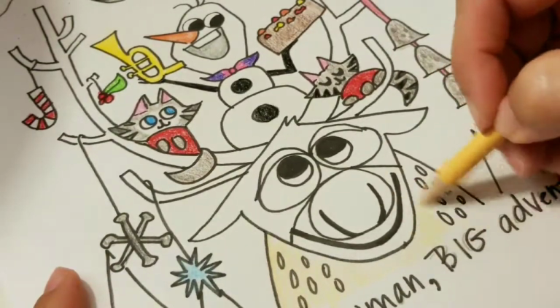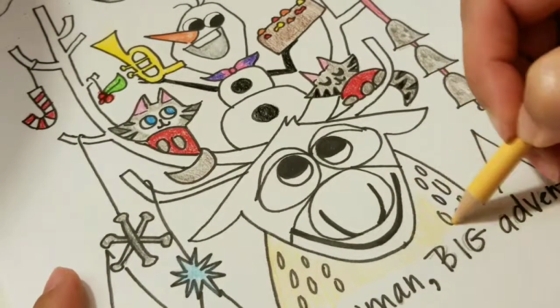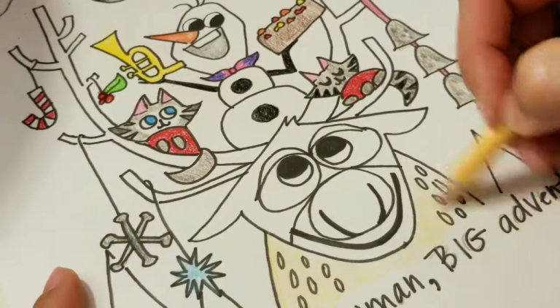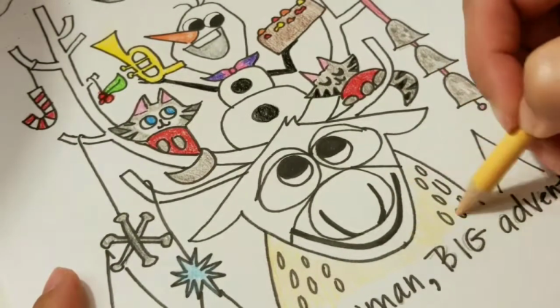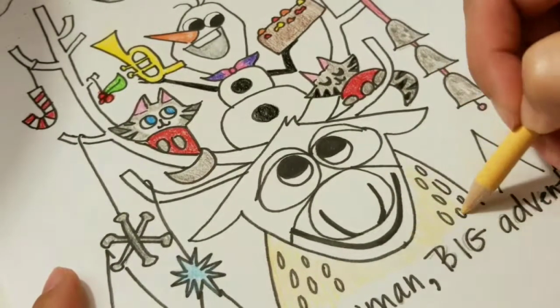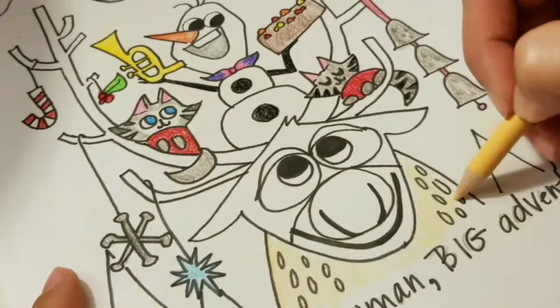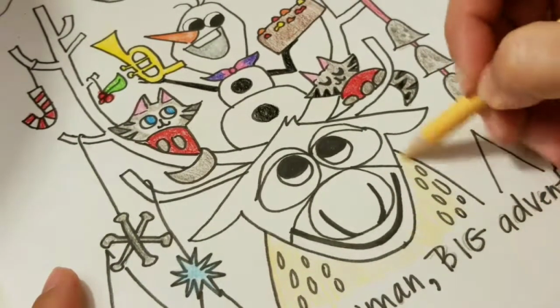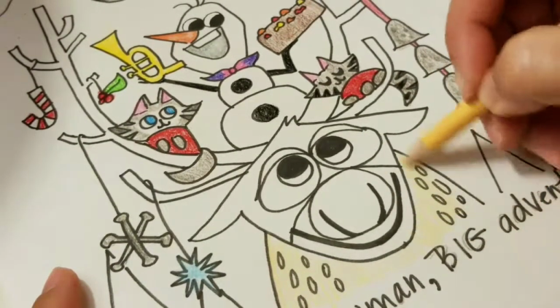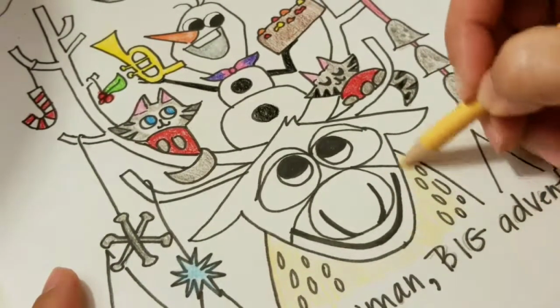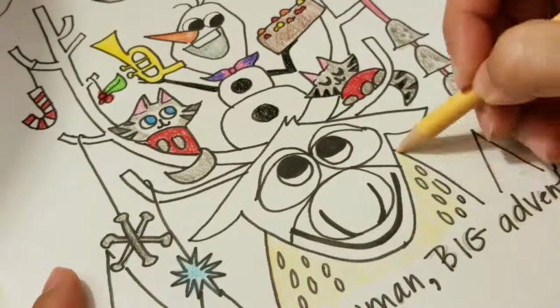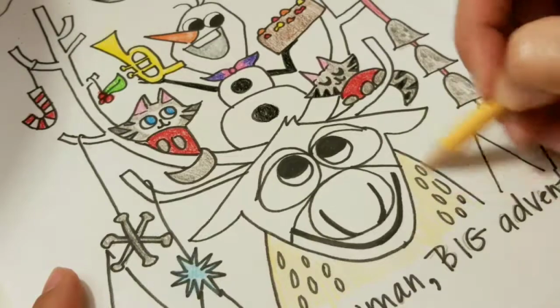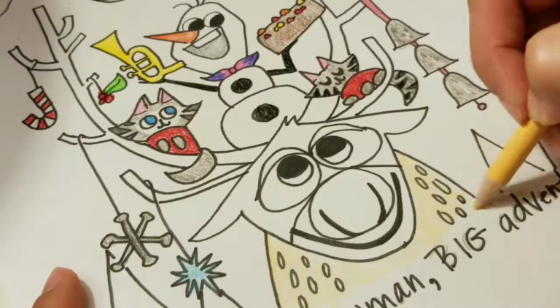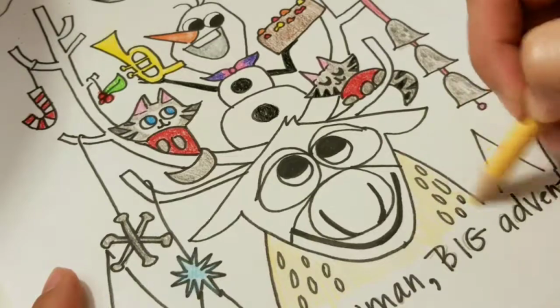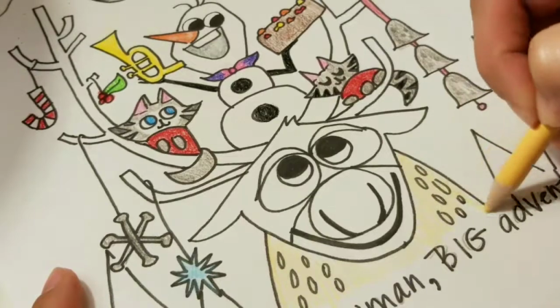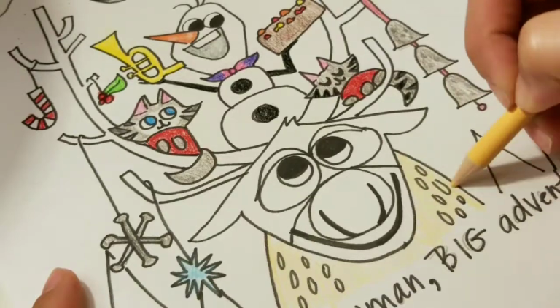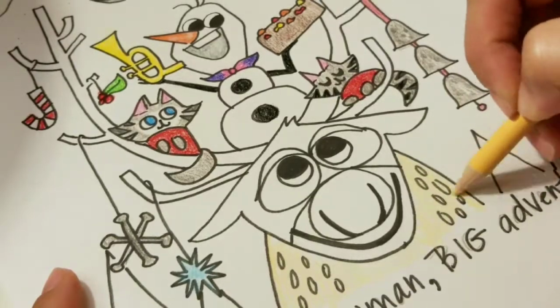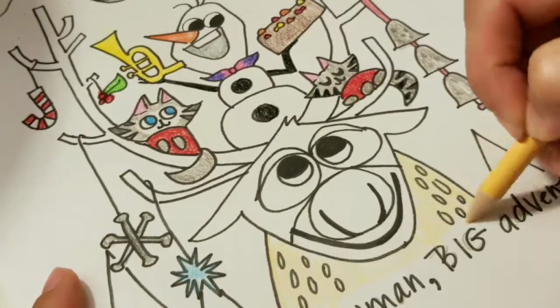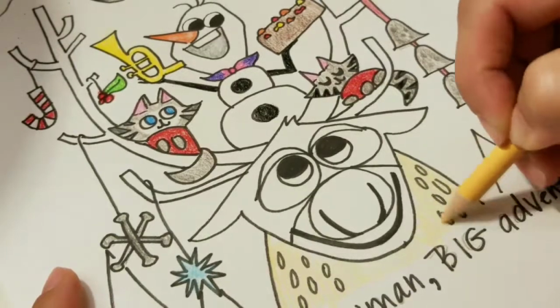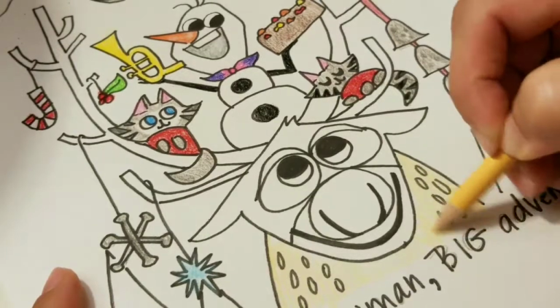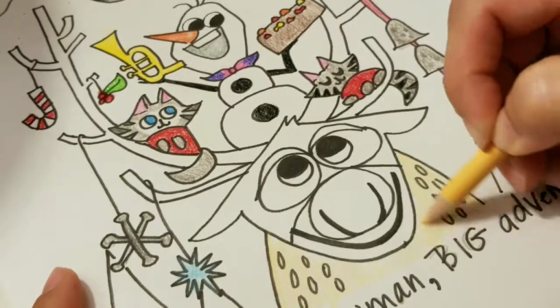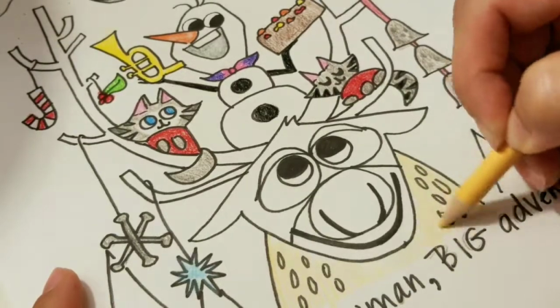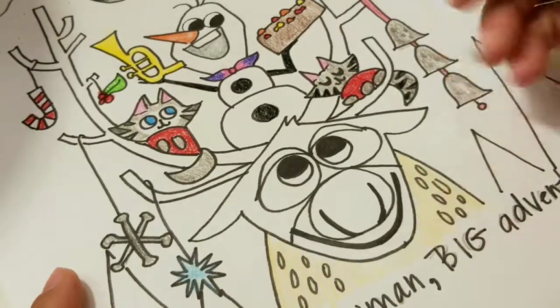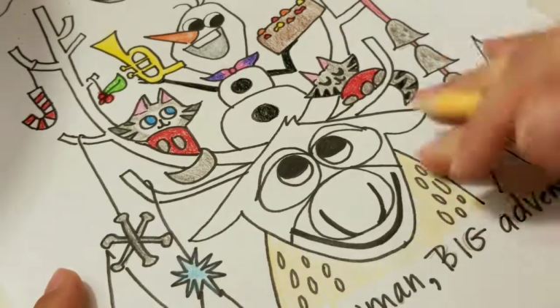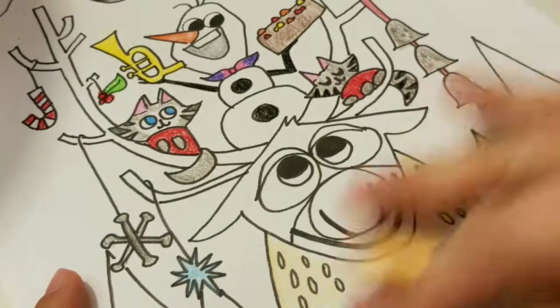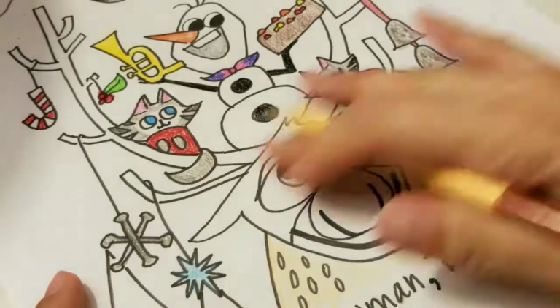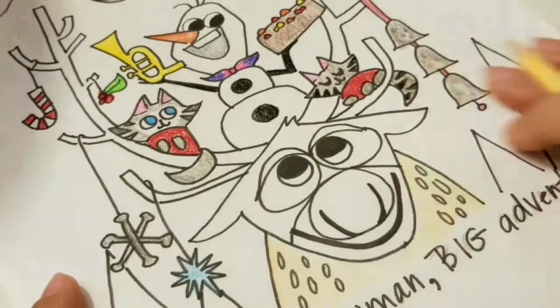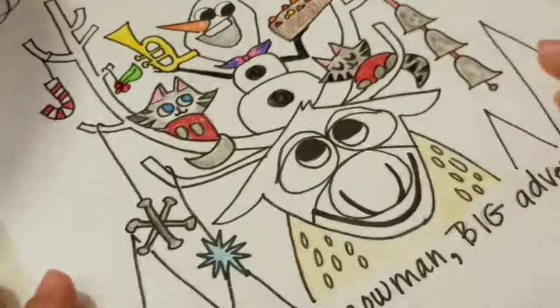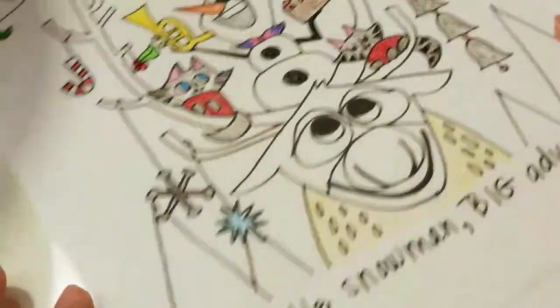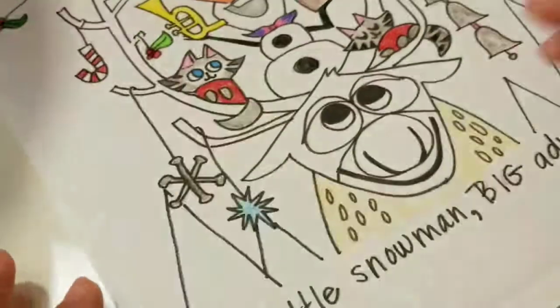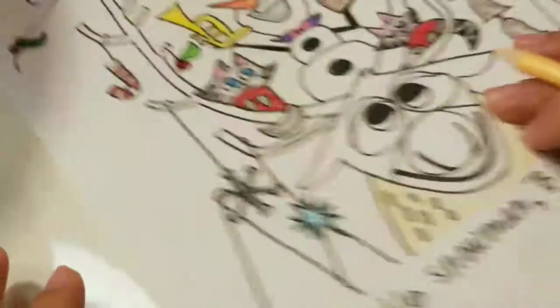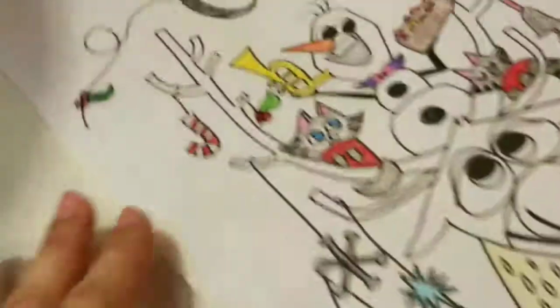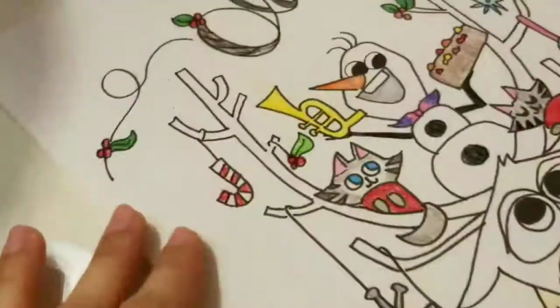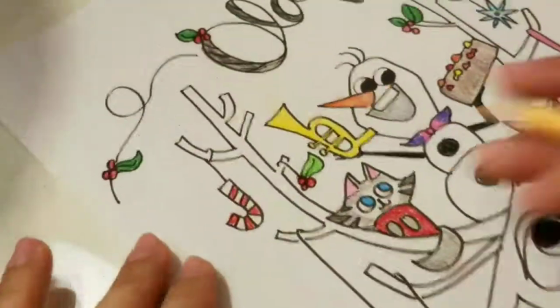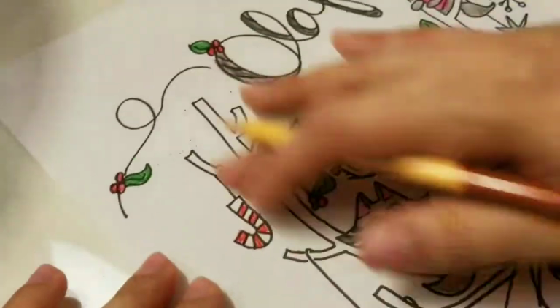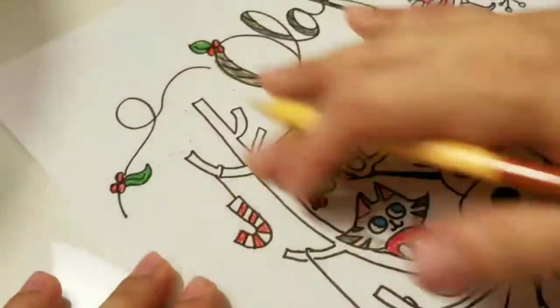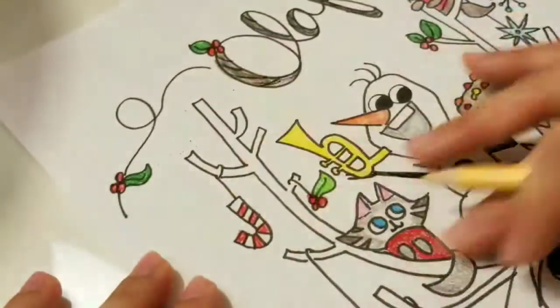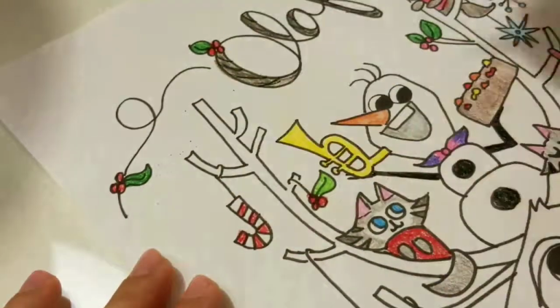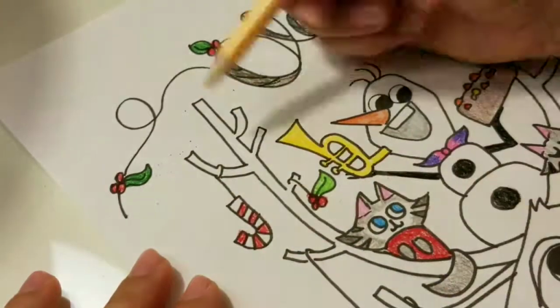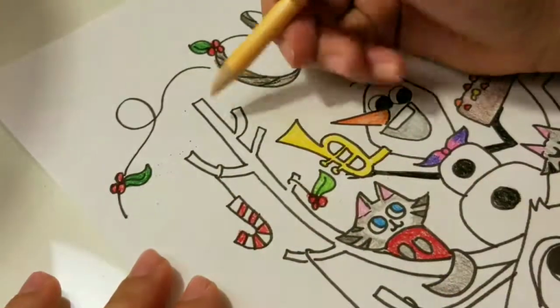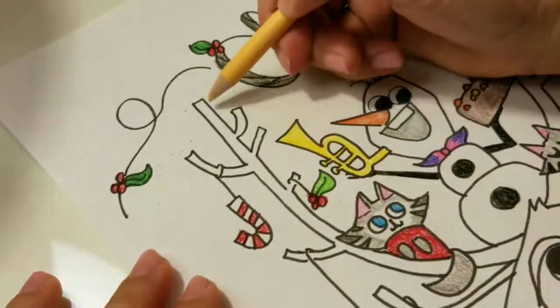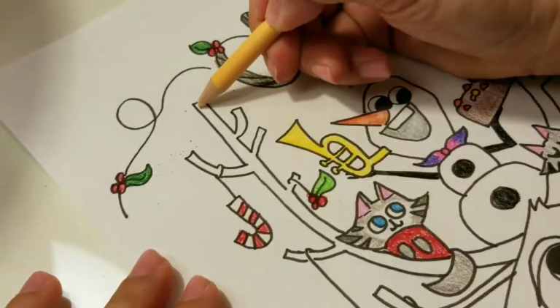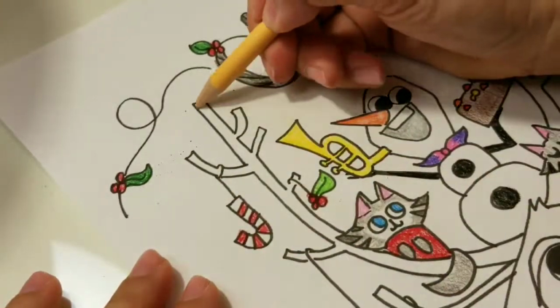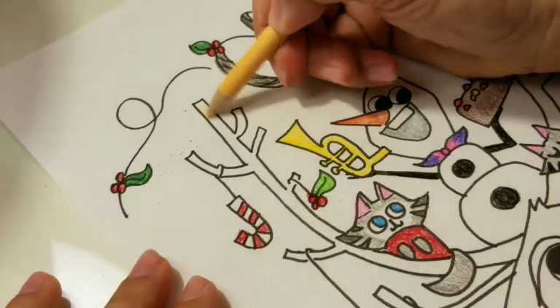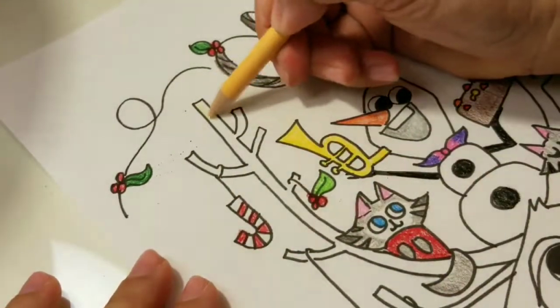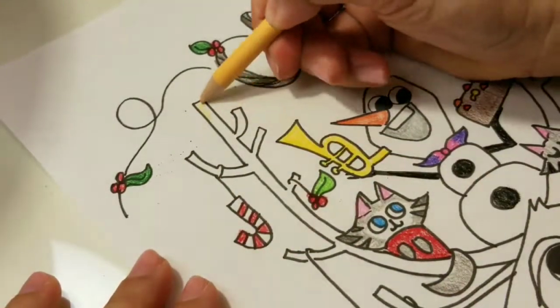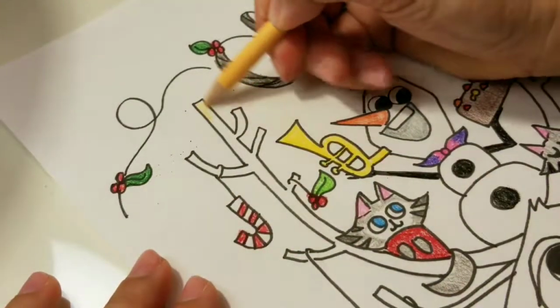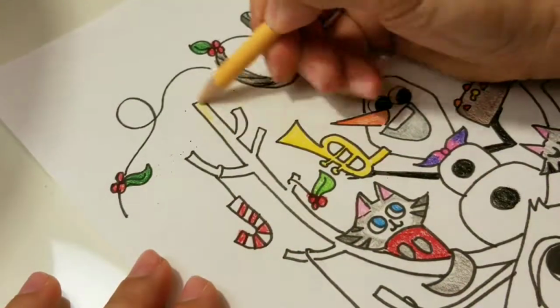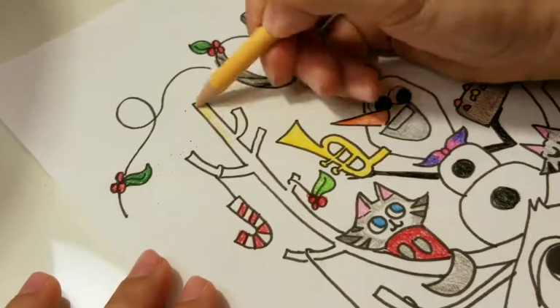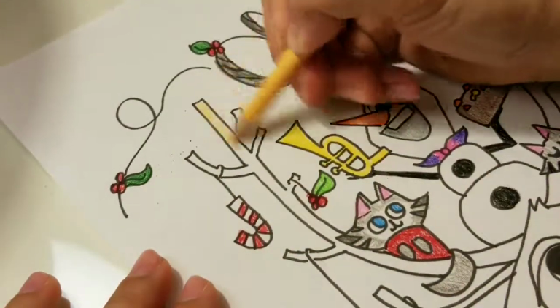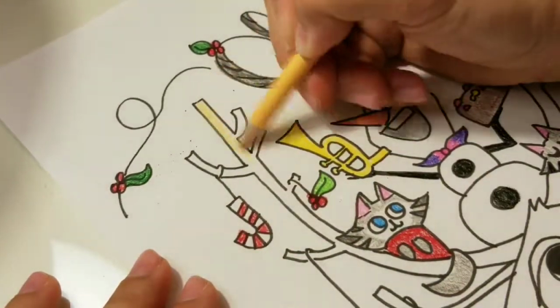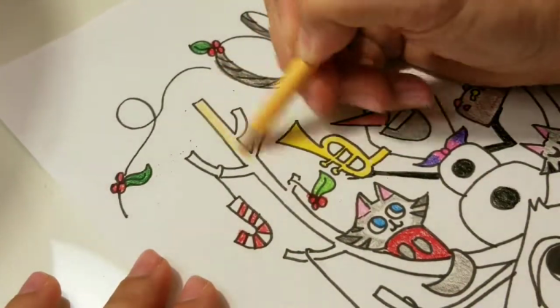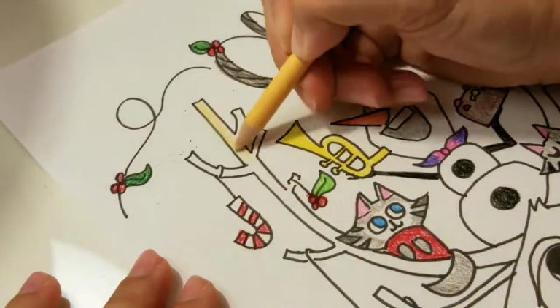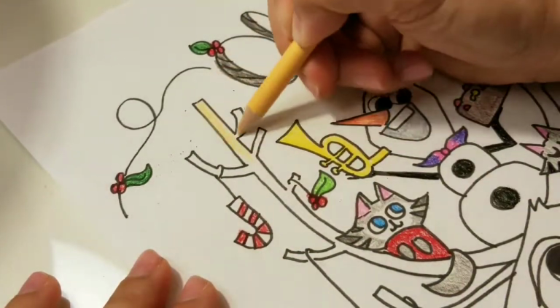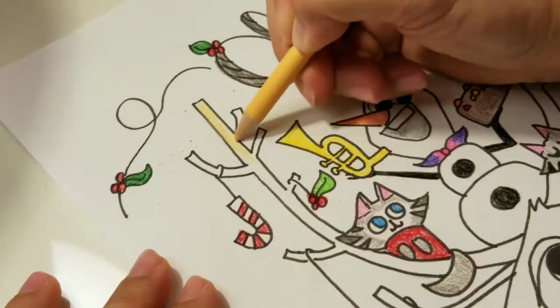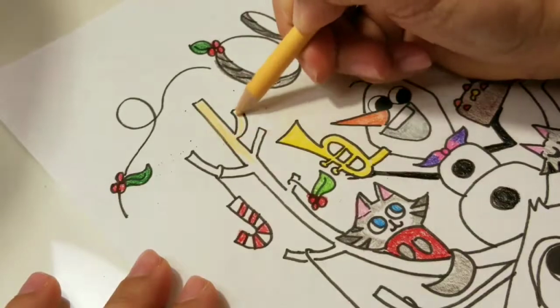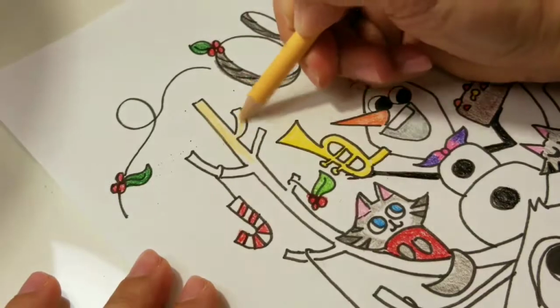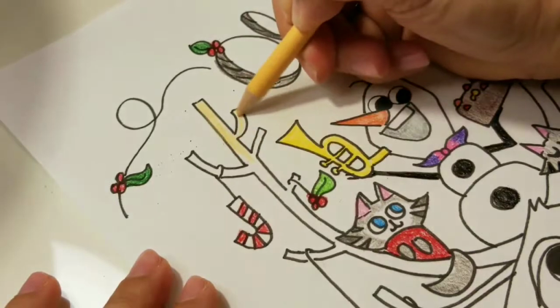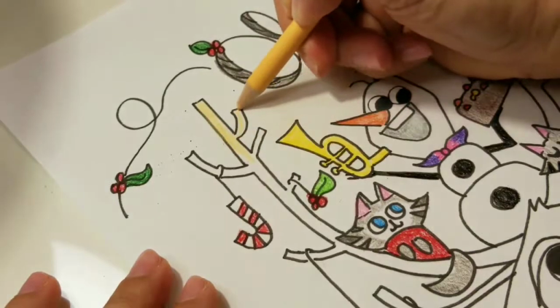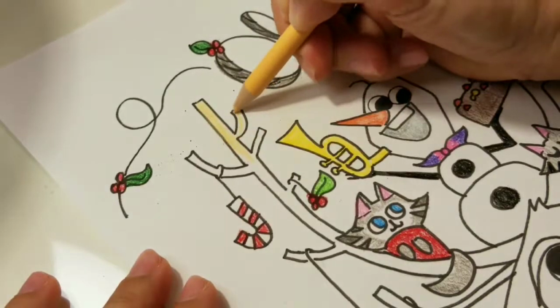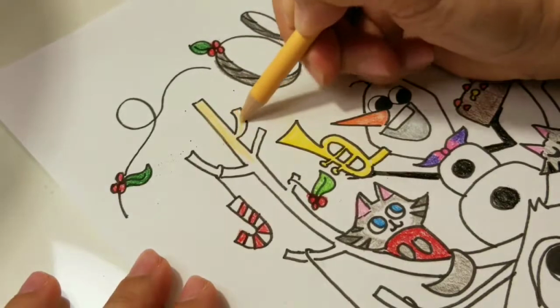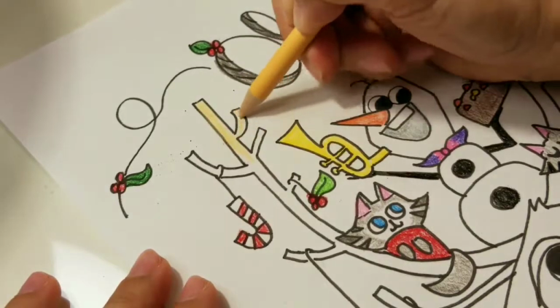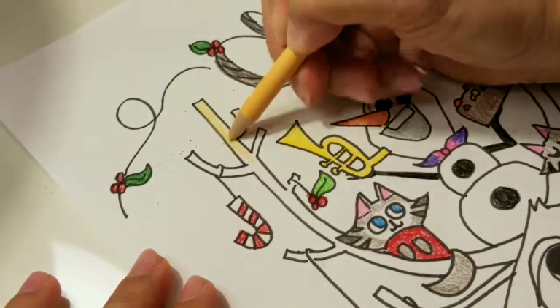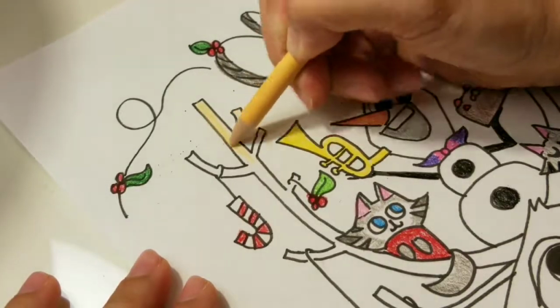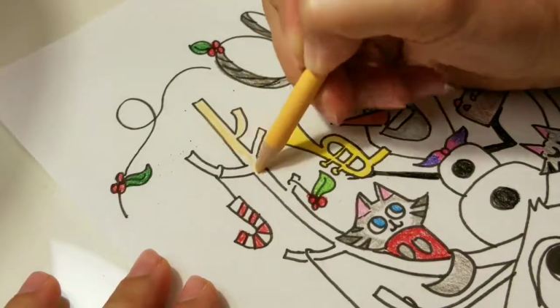And we're gonna get the fur down here and the antlers — they're kind of the same color.